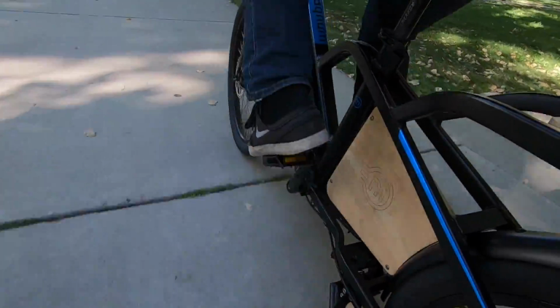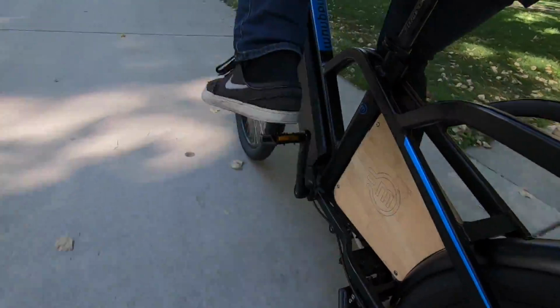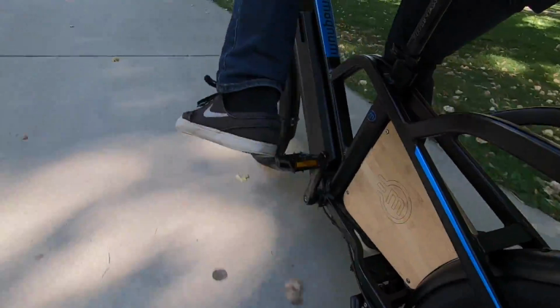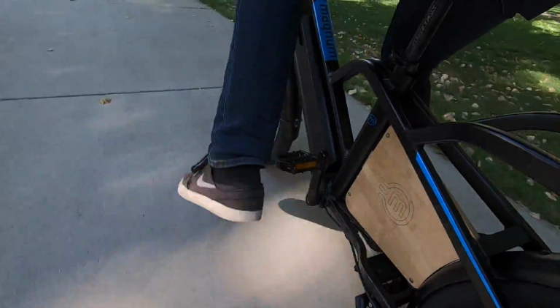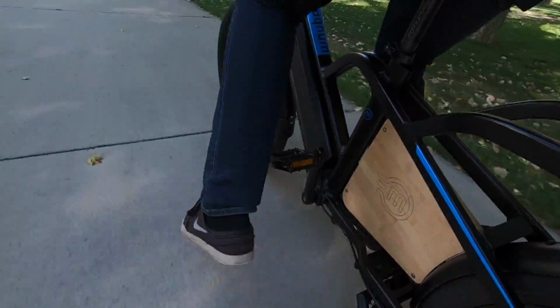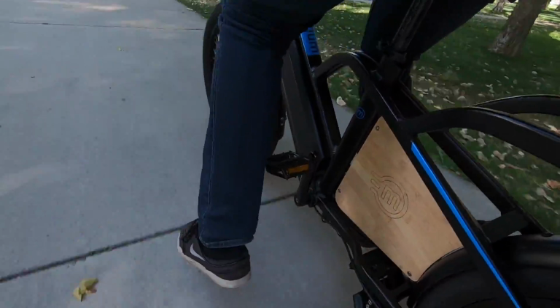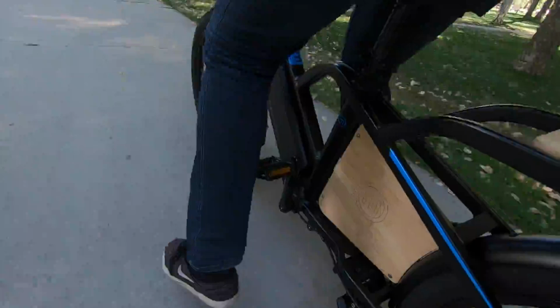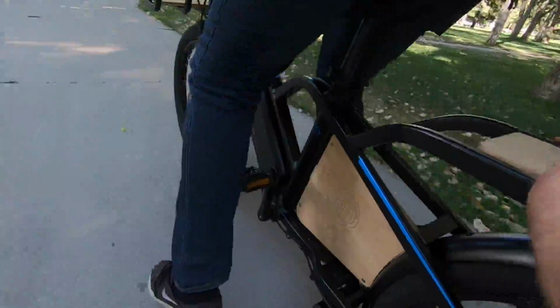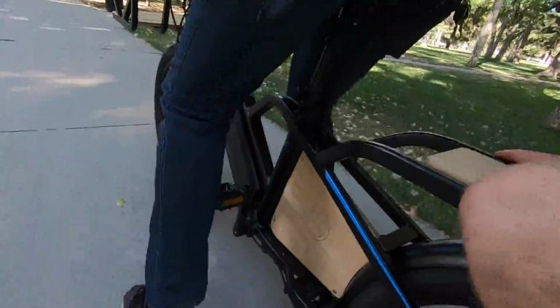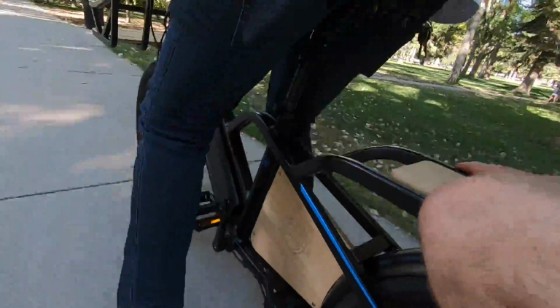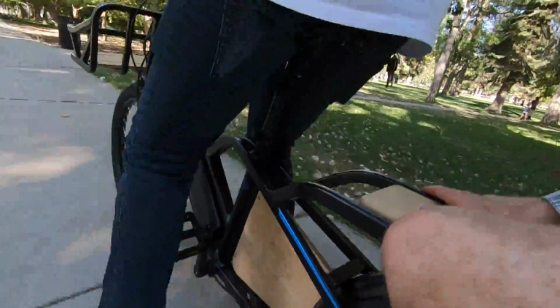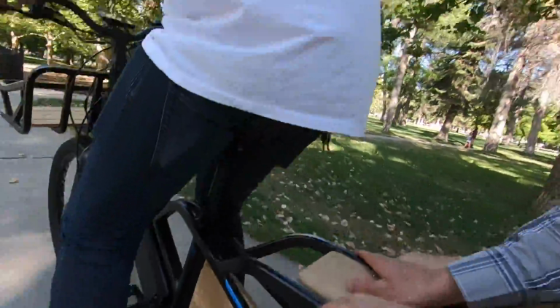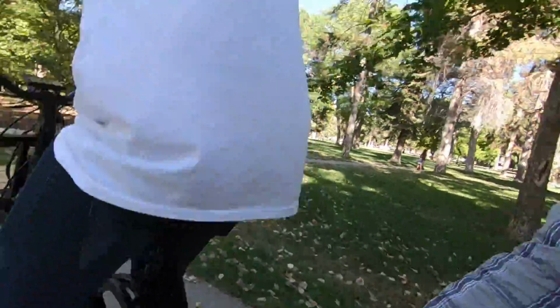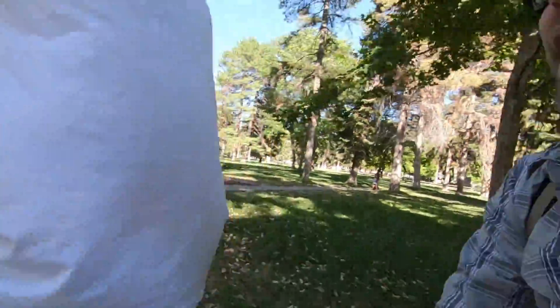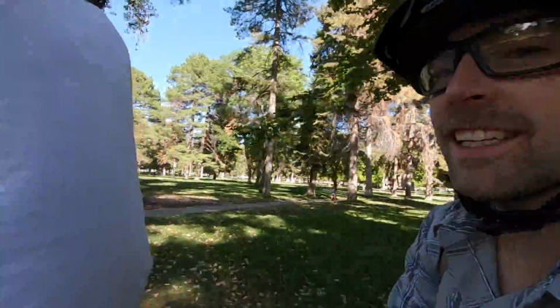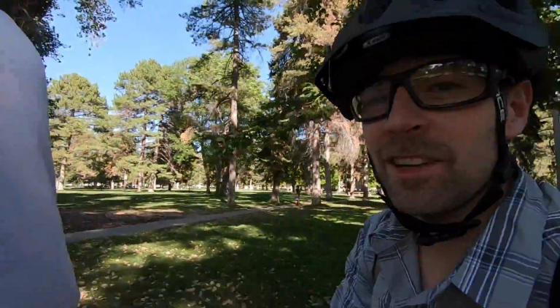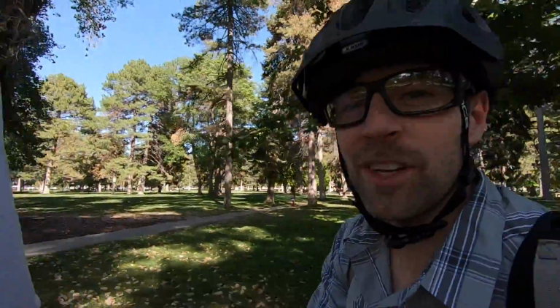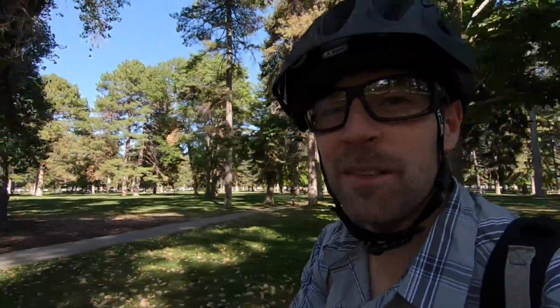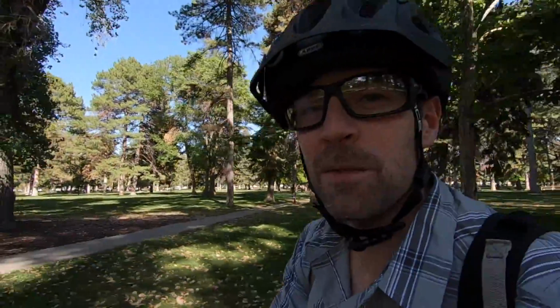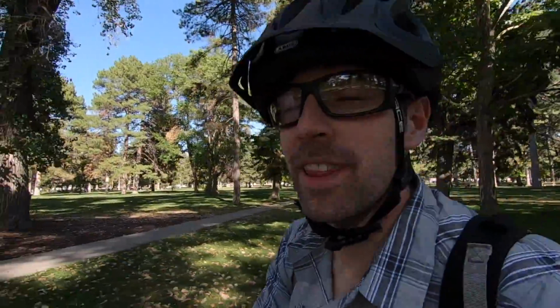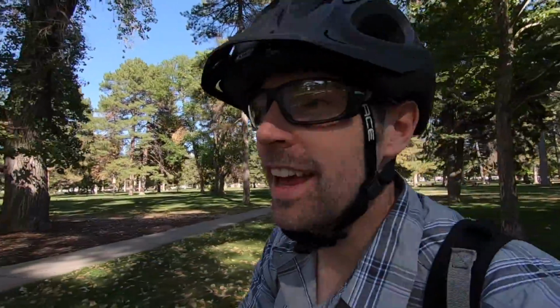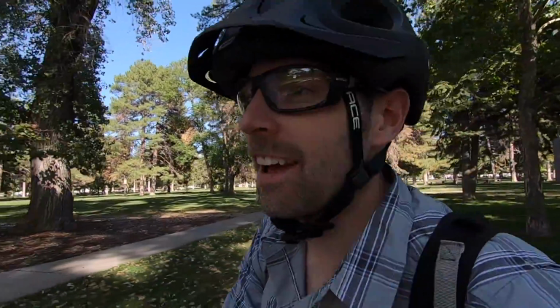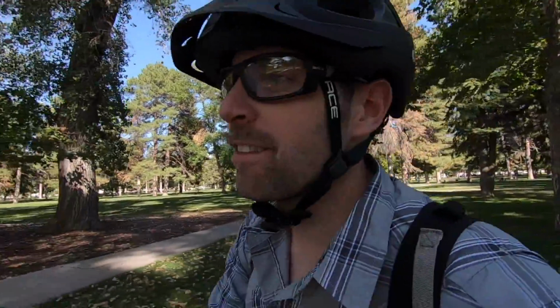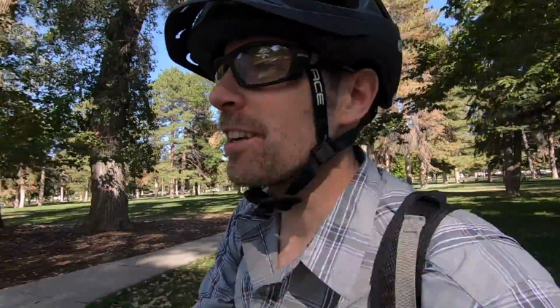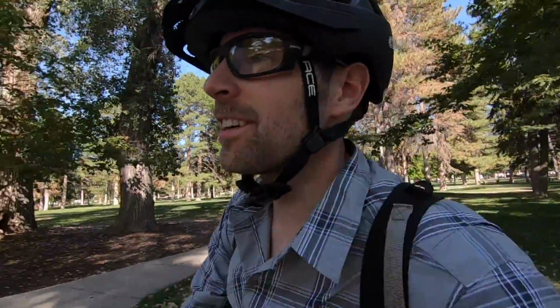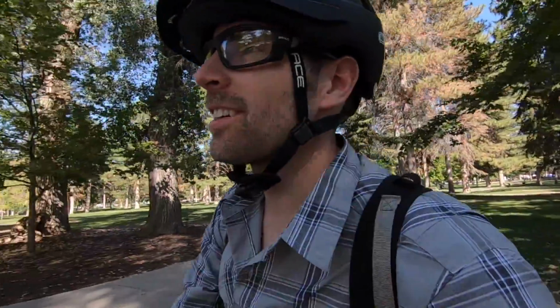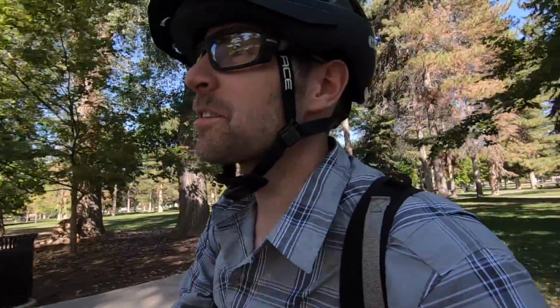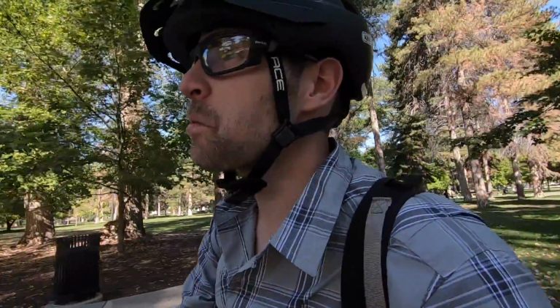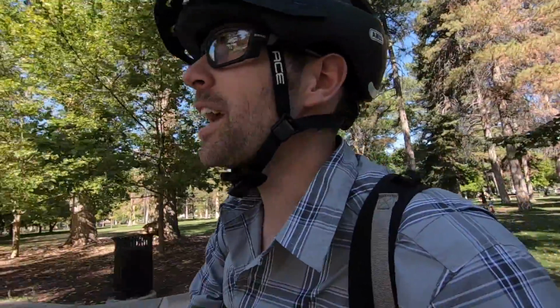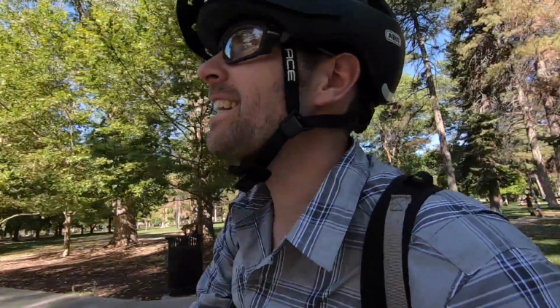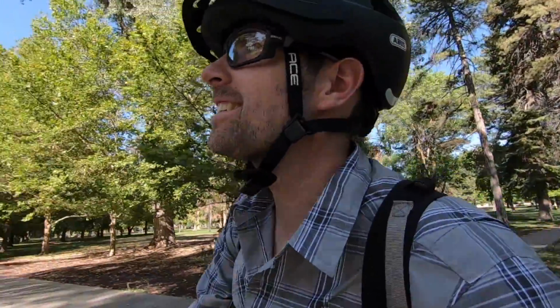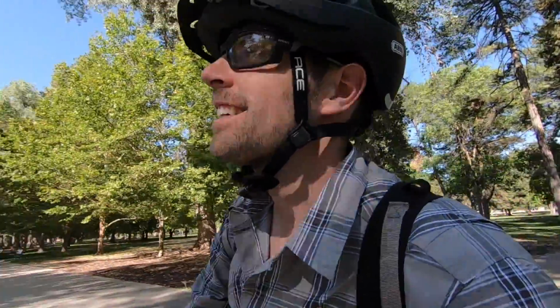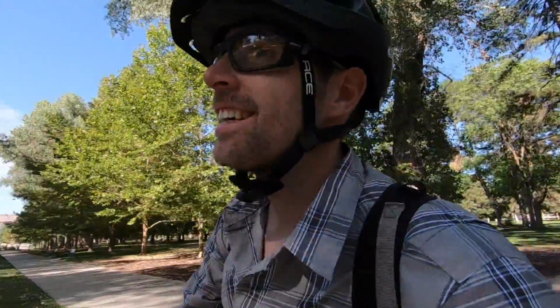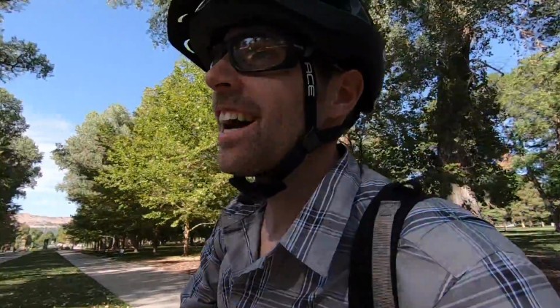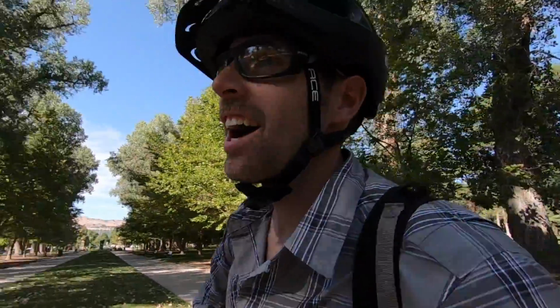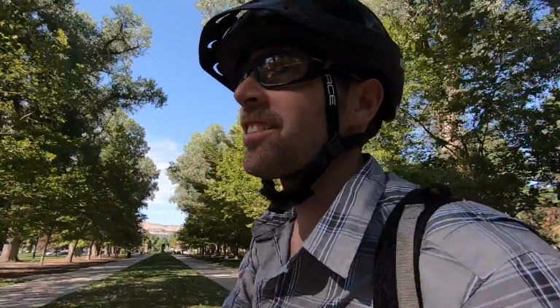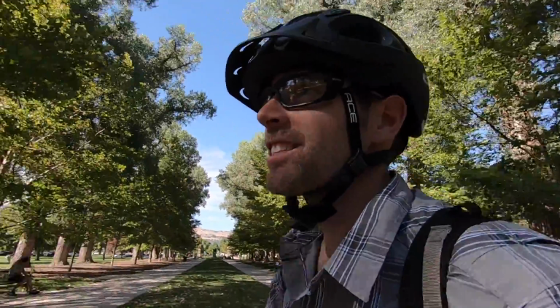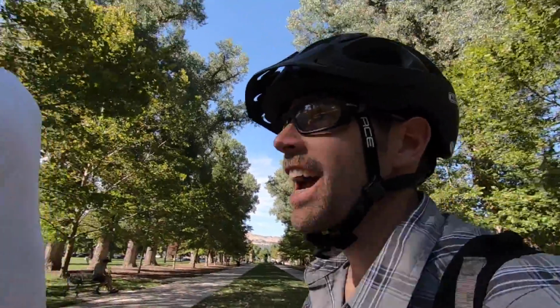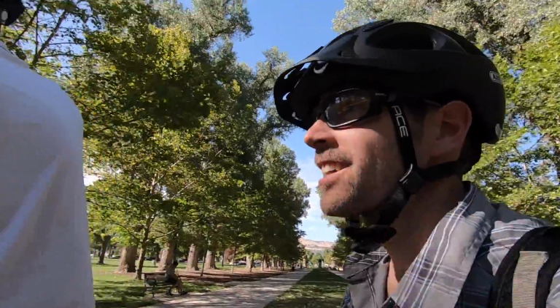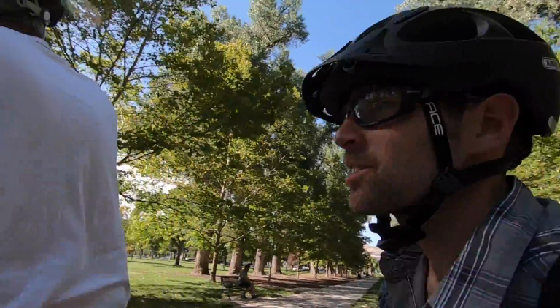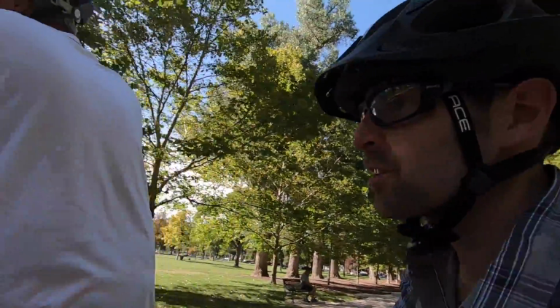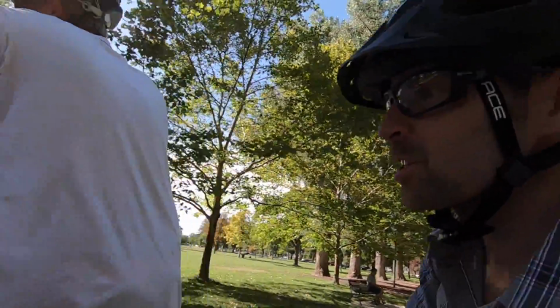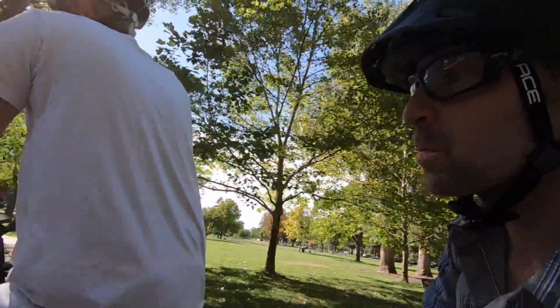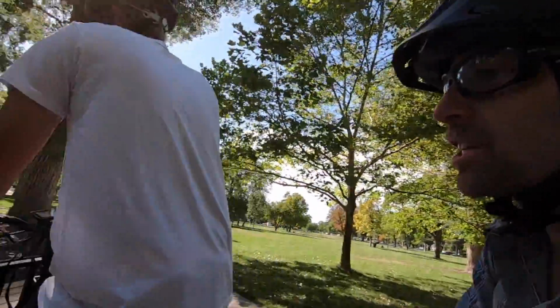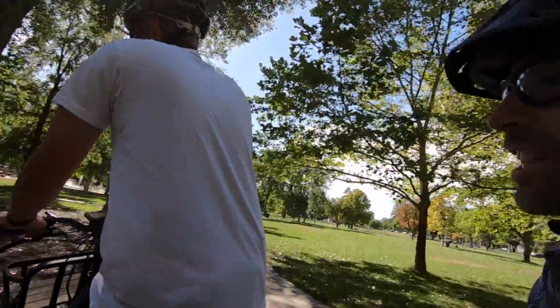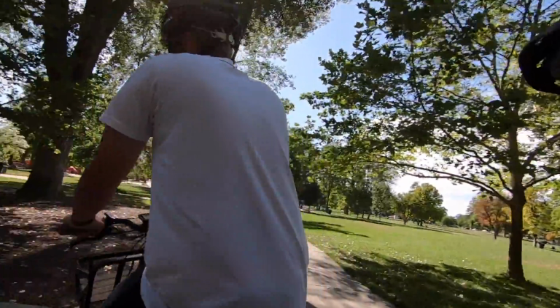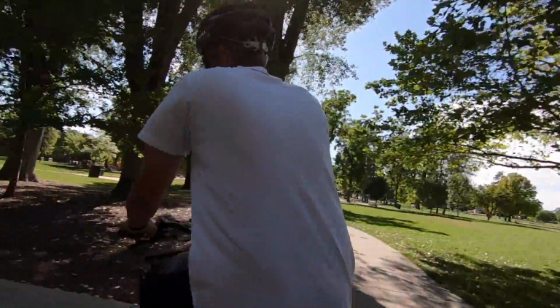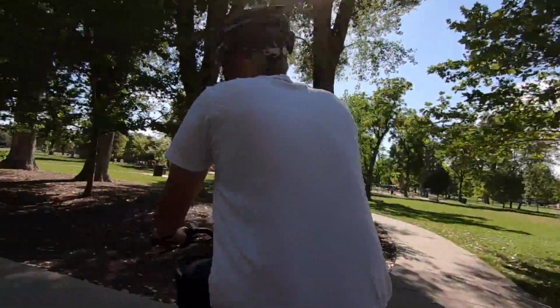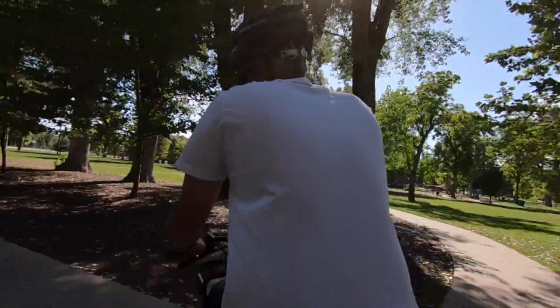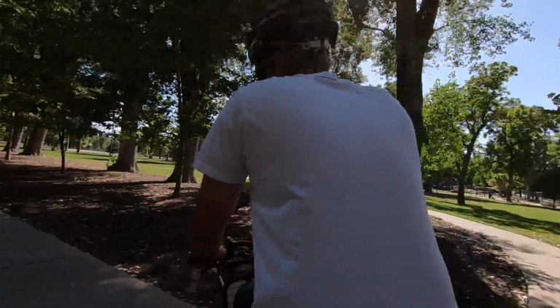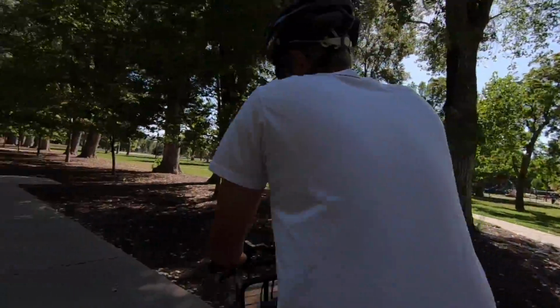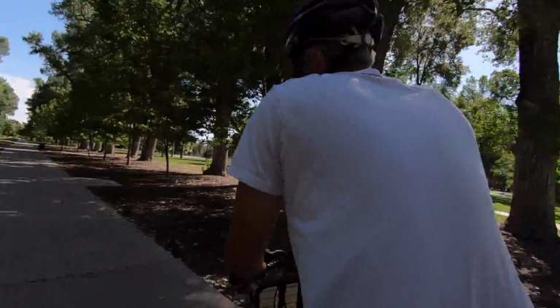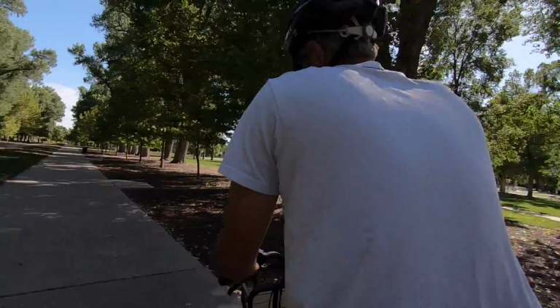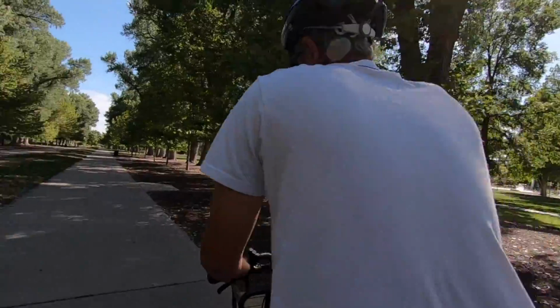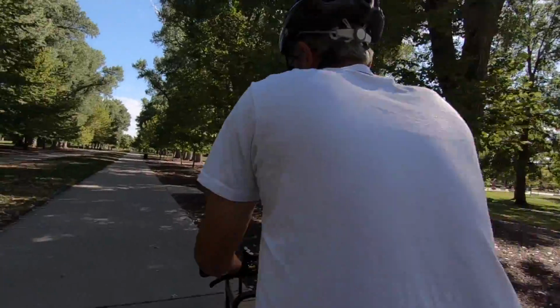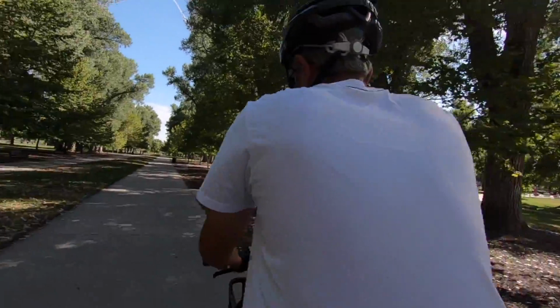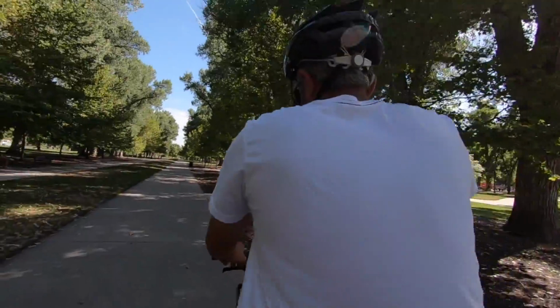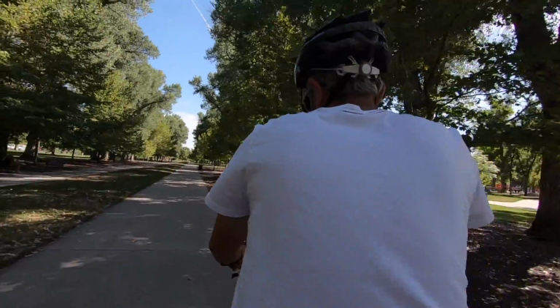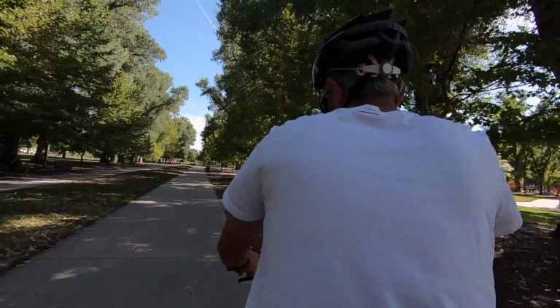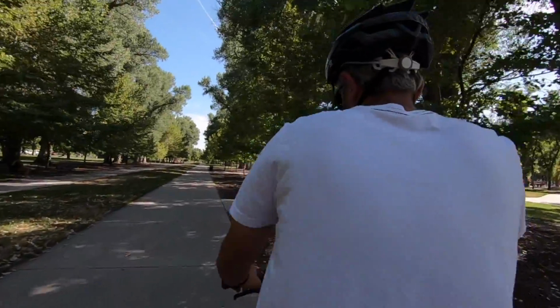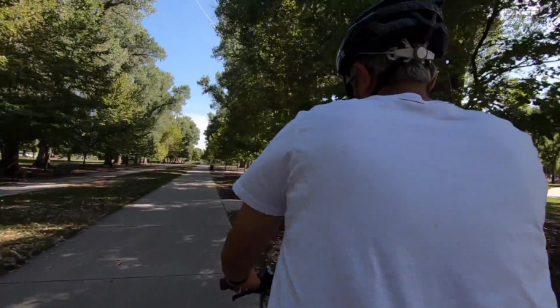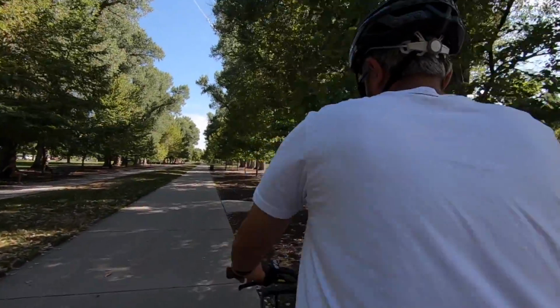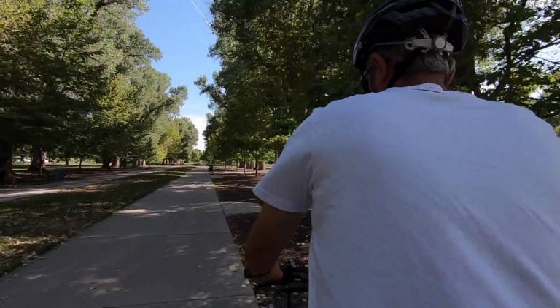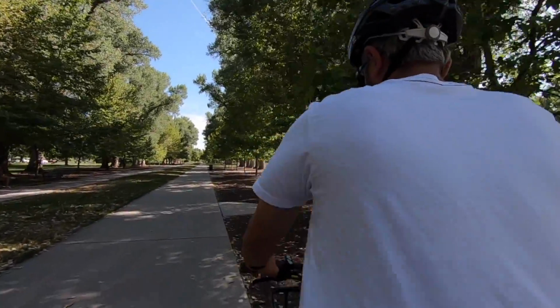It actually feels pretty good. I think sometimes with the heavier weight the tires sort of squish down and feel really comfortable.